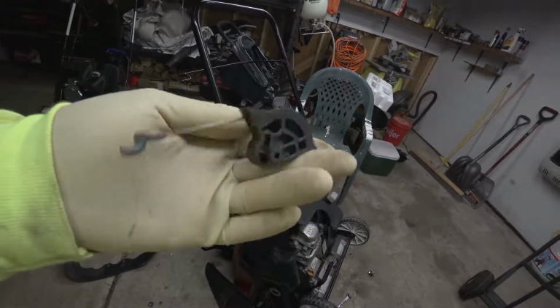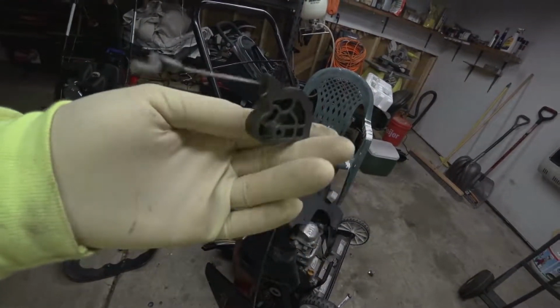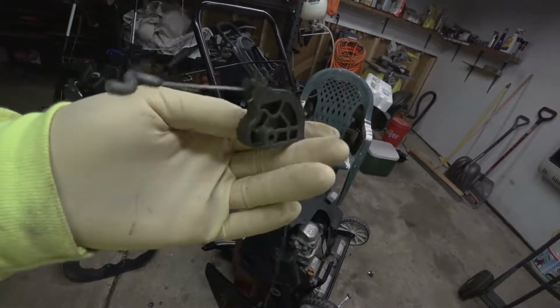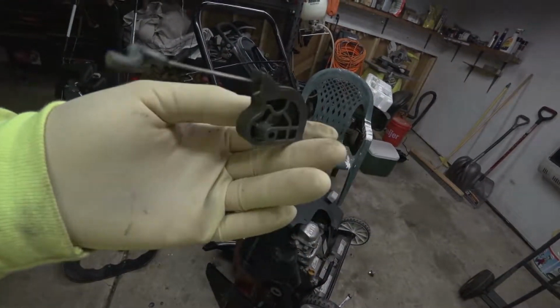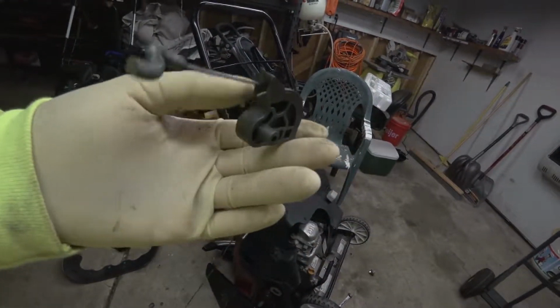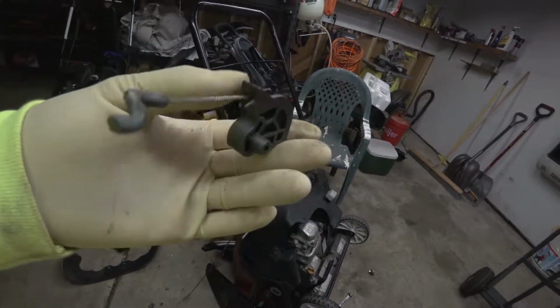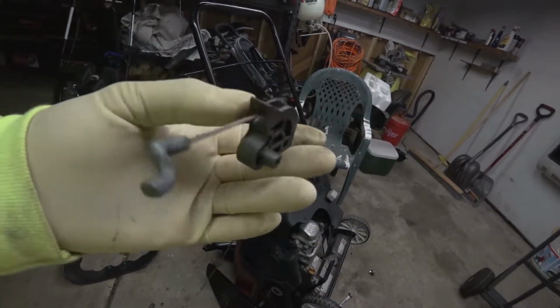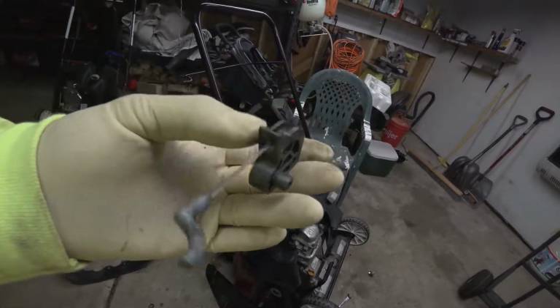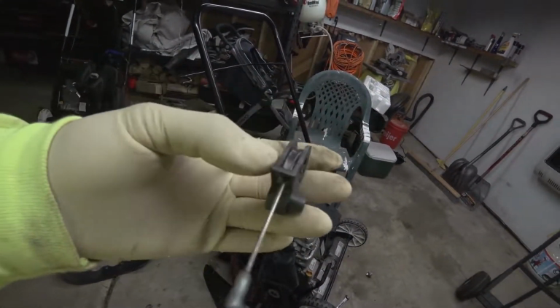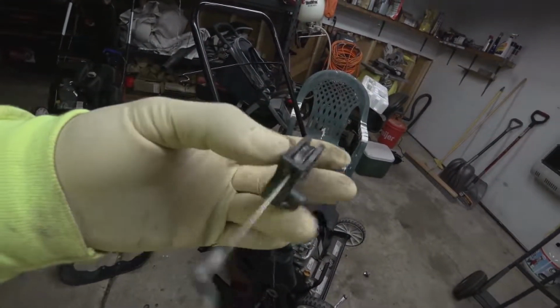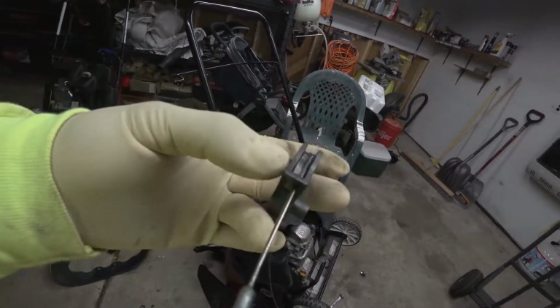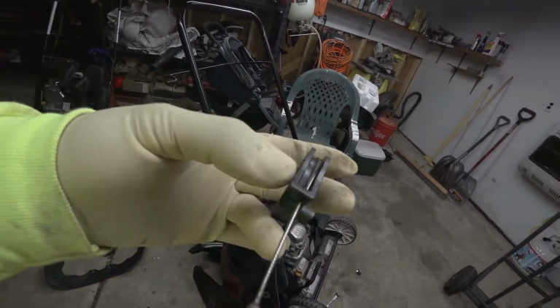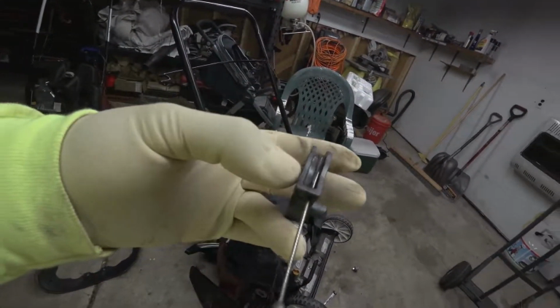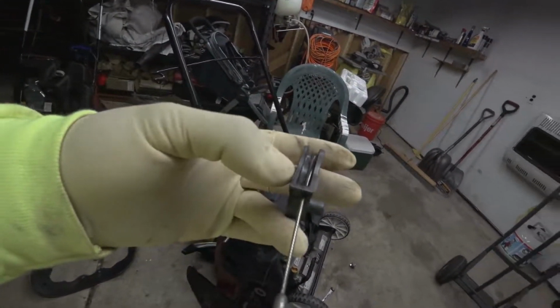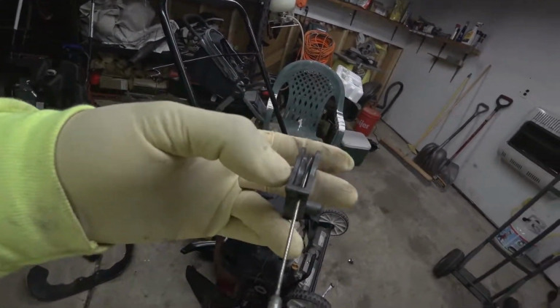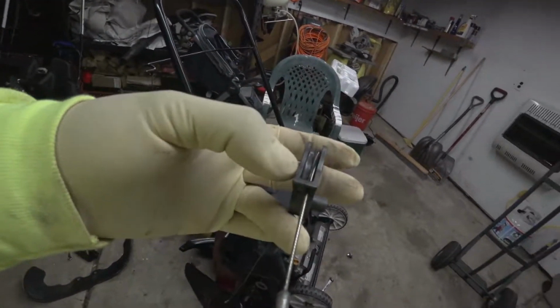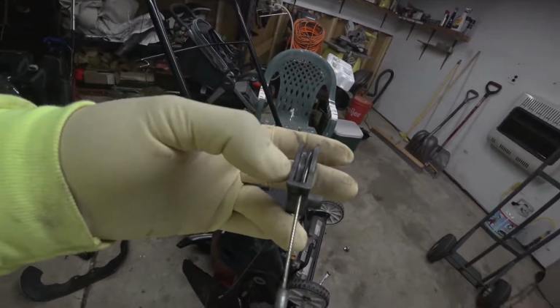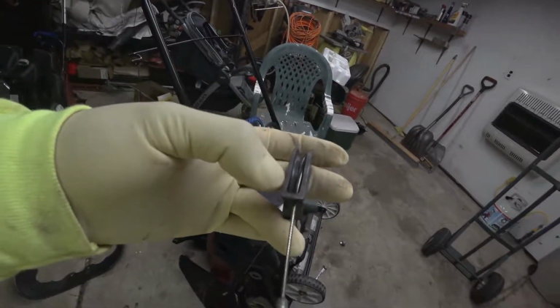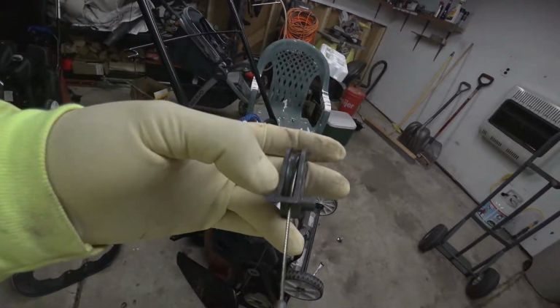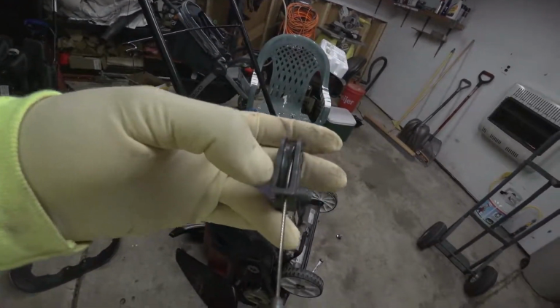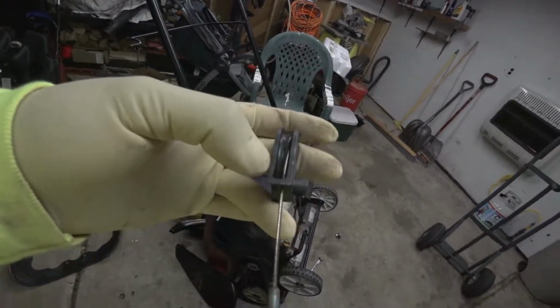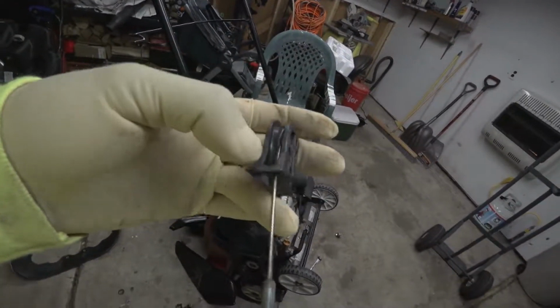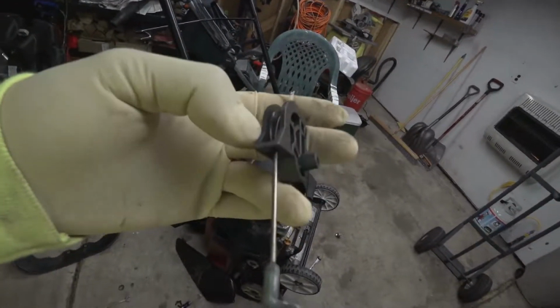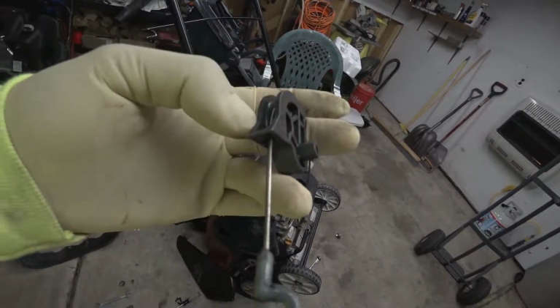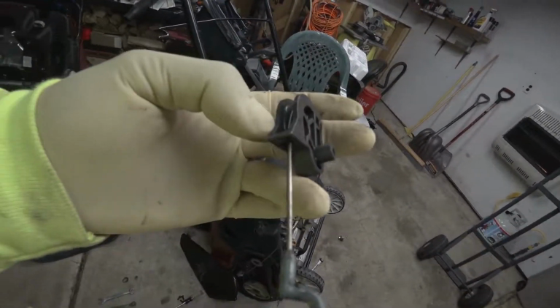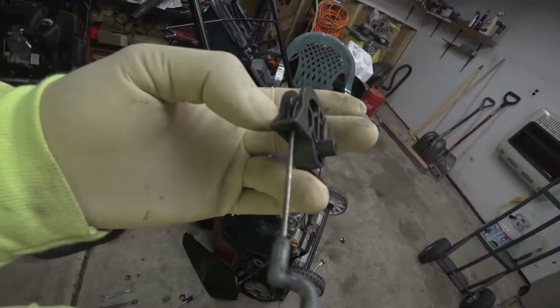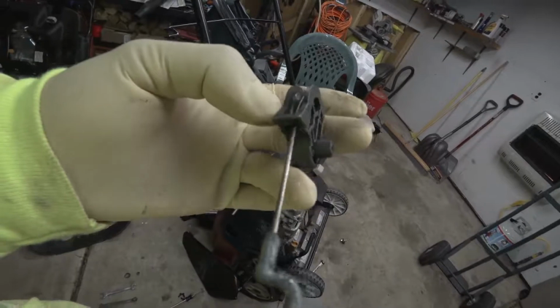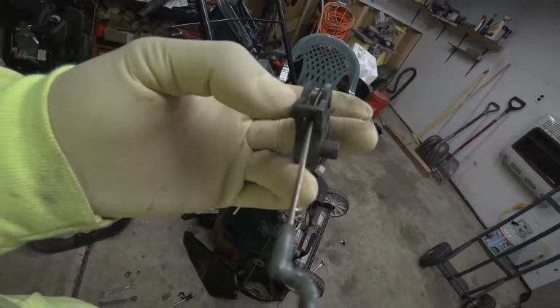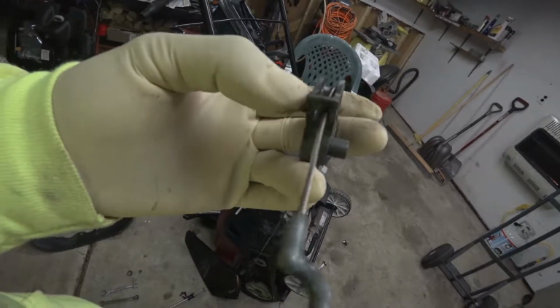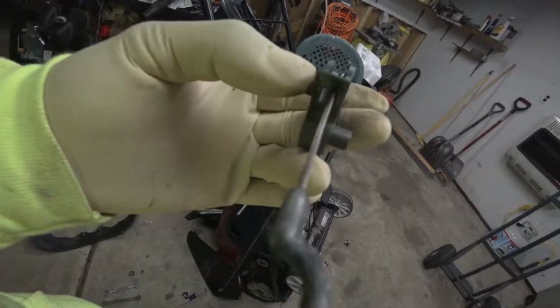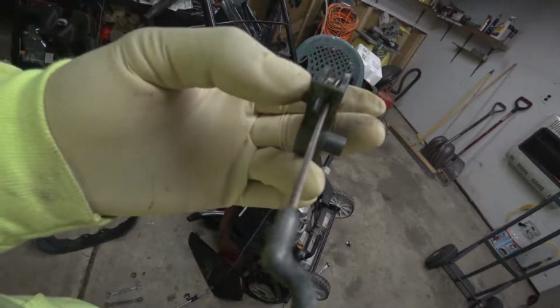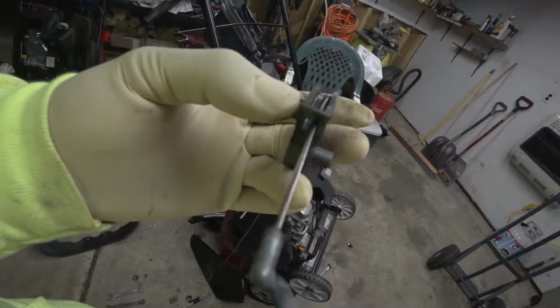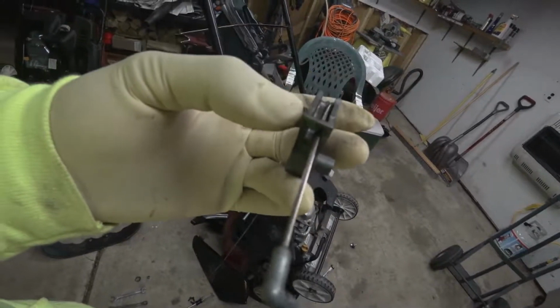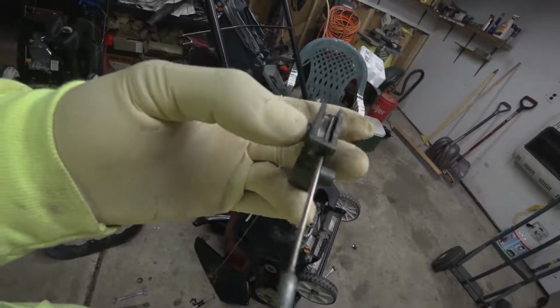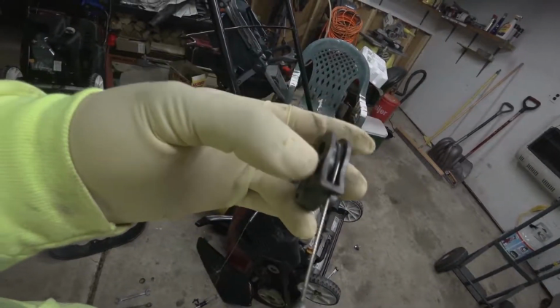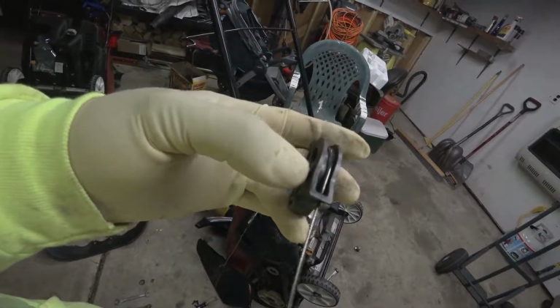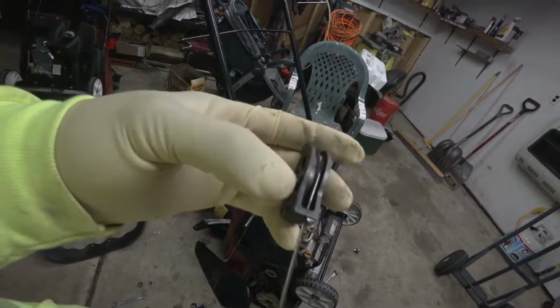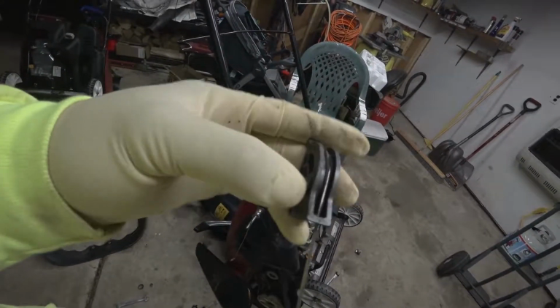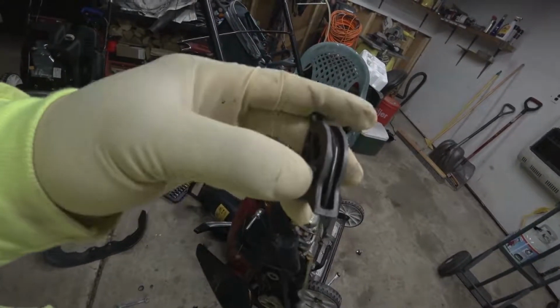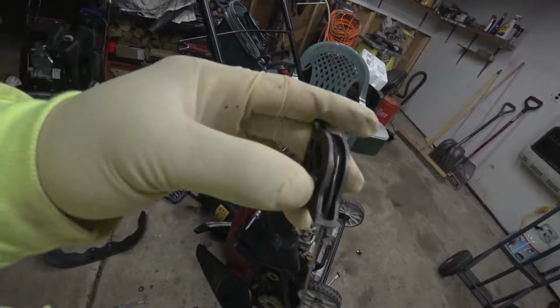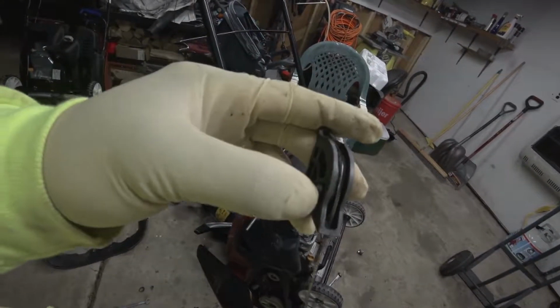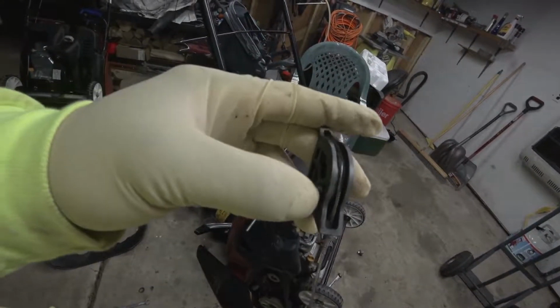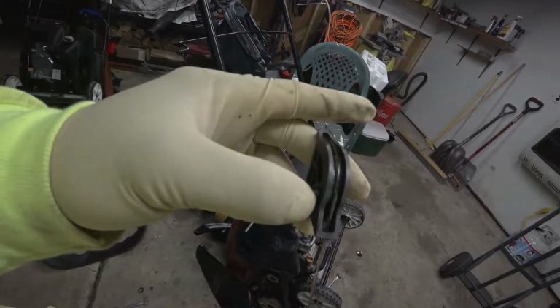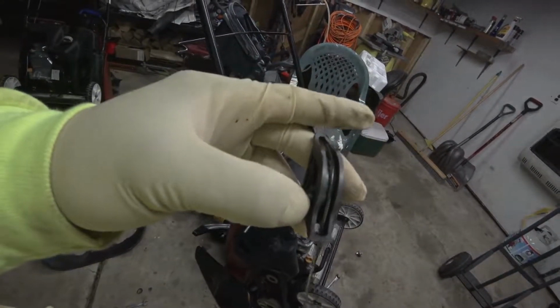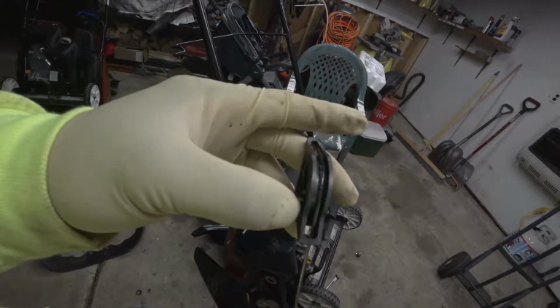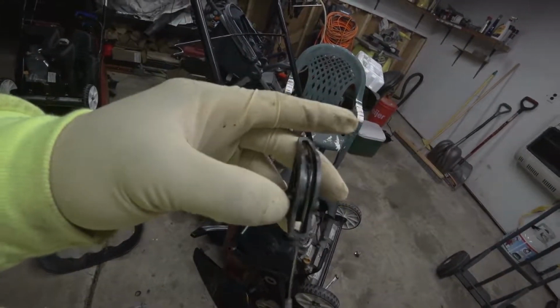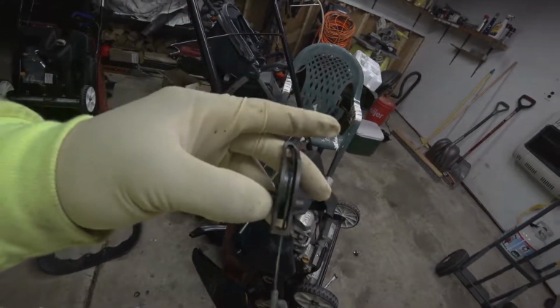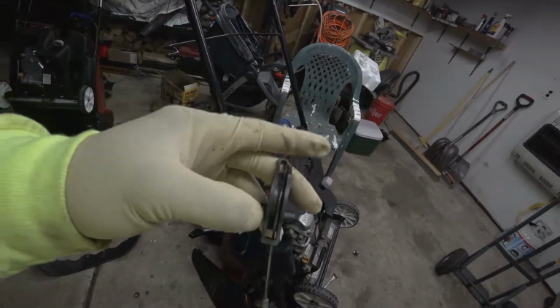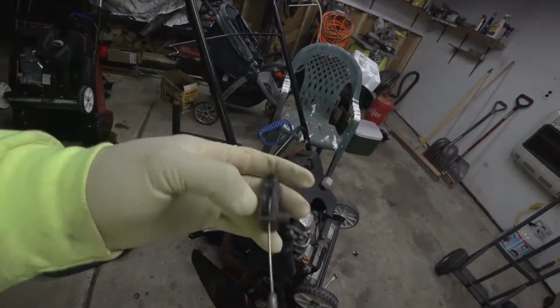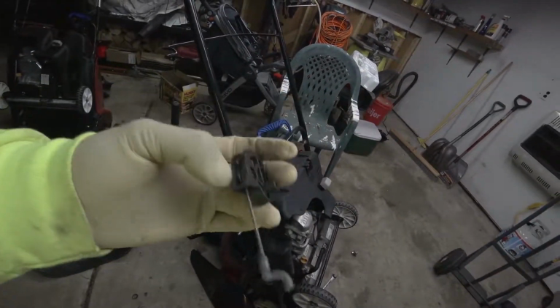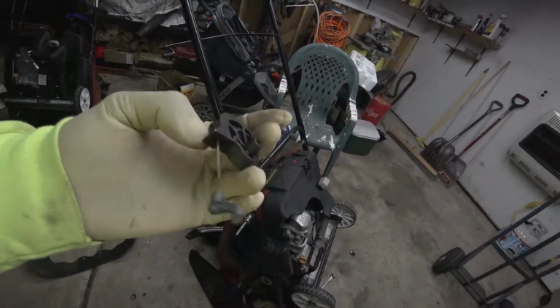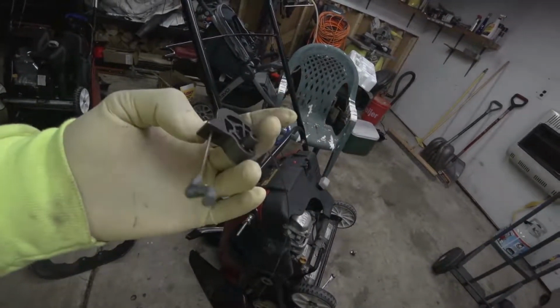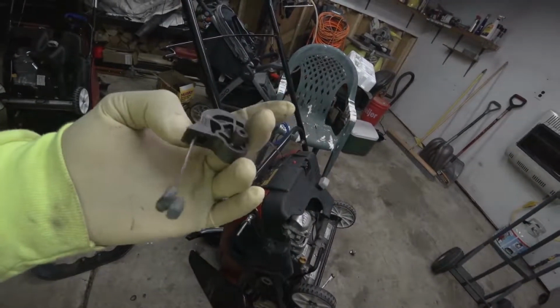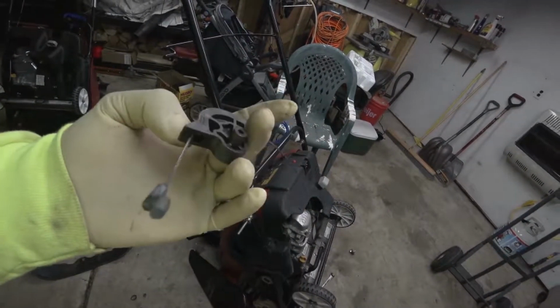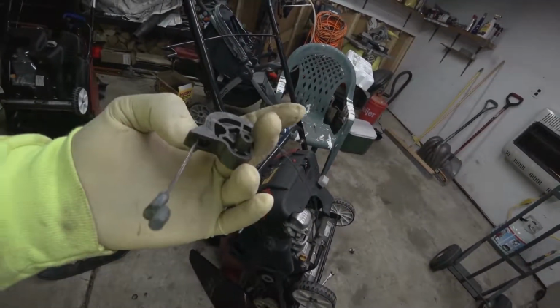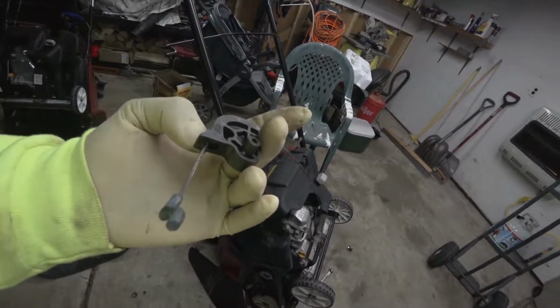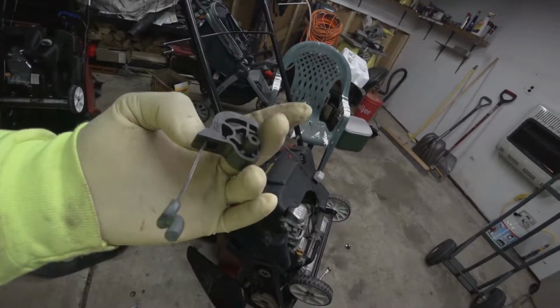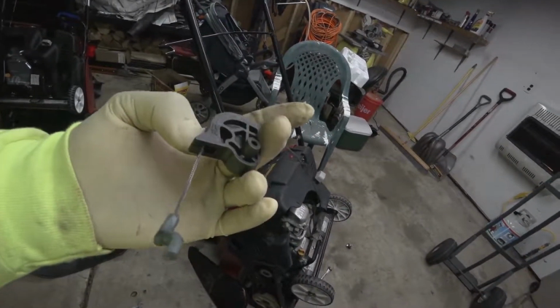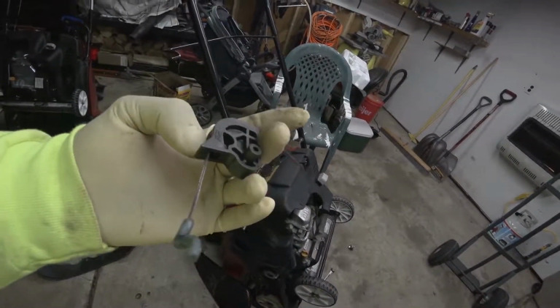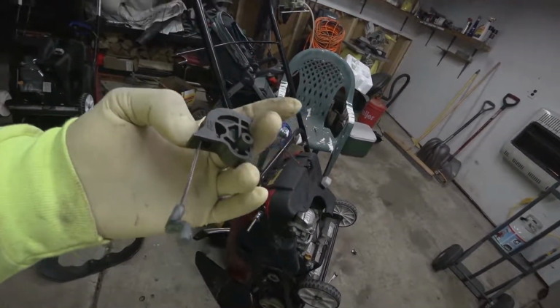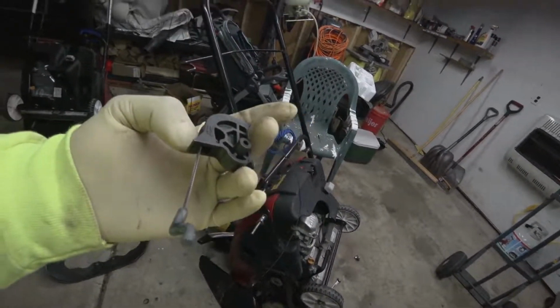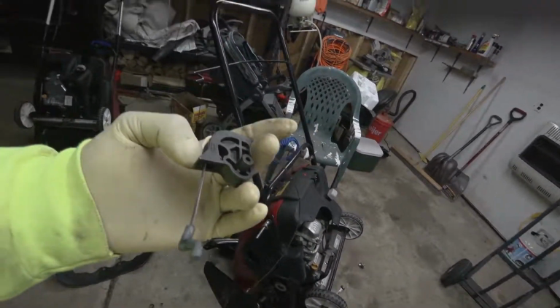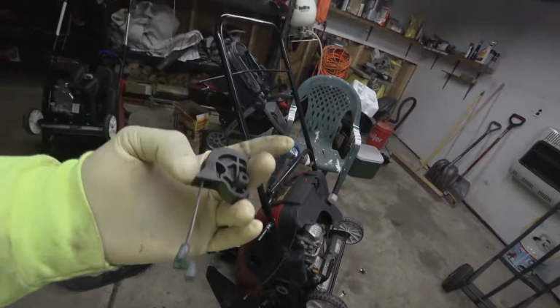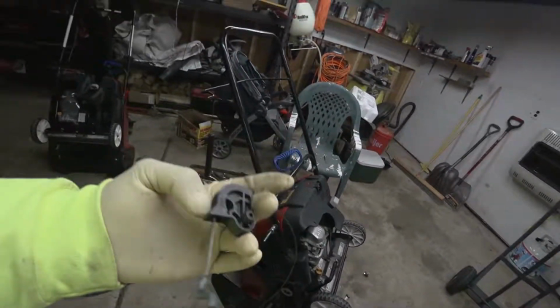It would be nice if they made this out of metal, but they don't — they make them out of plastic. Anyway, thank you for watching and have a great day.